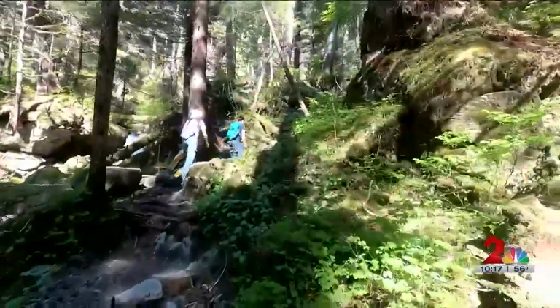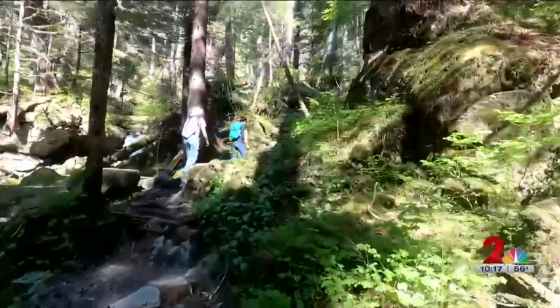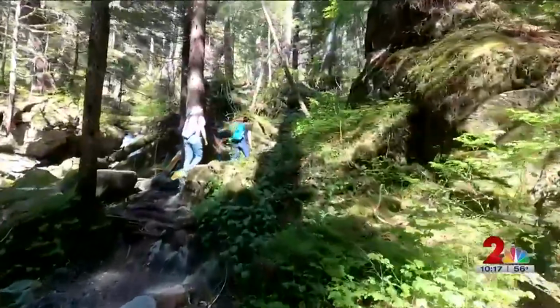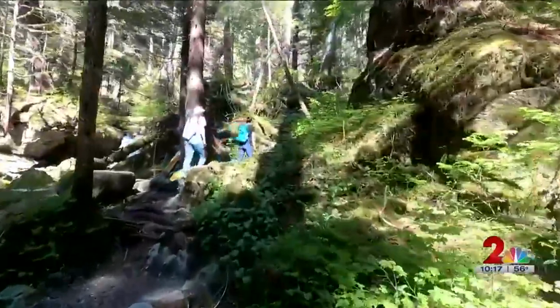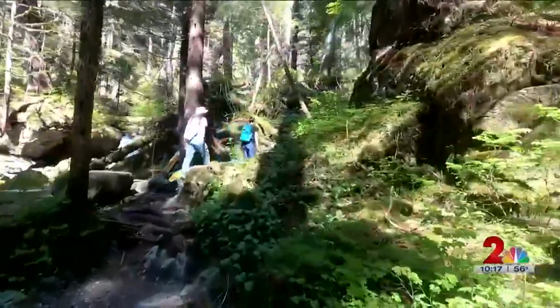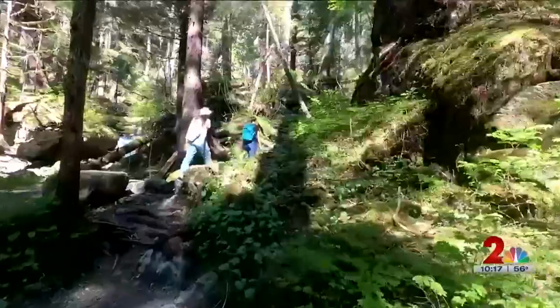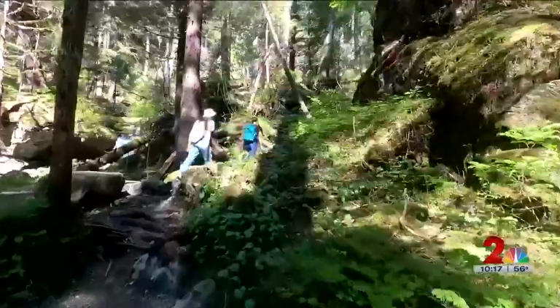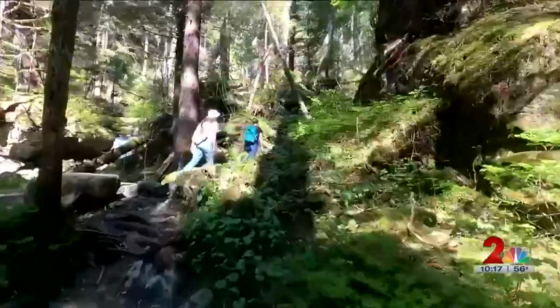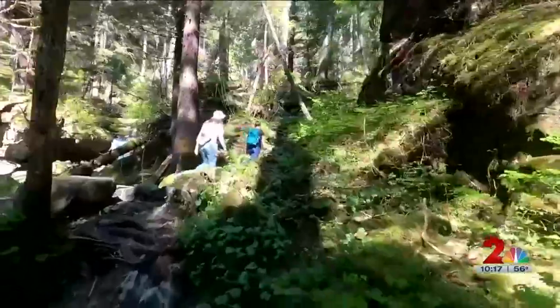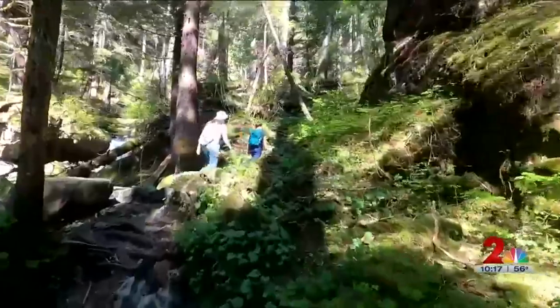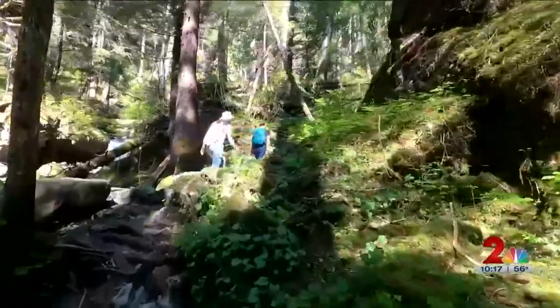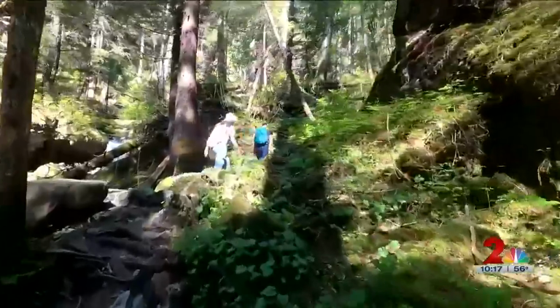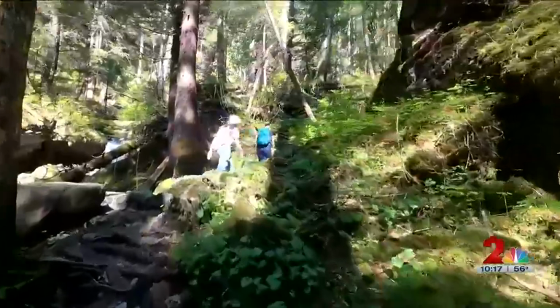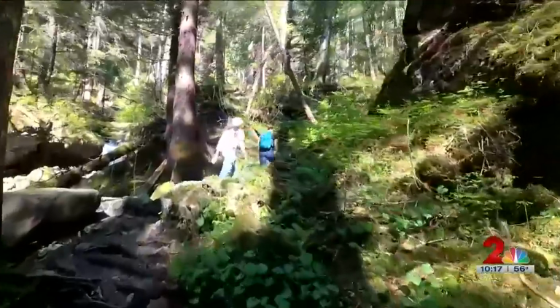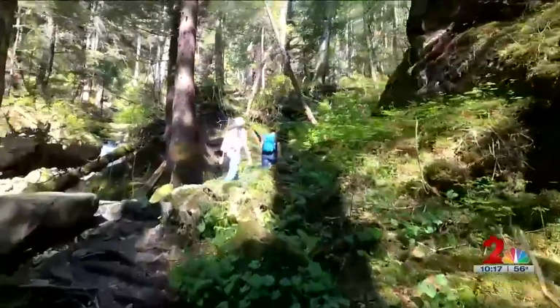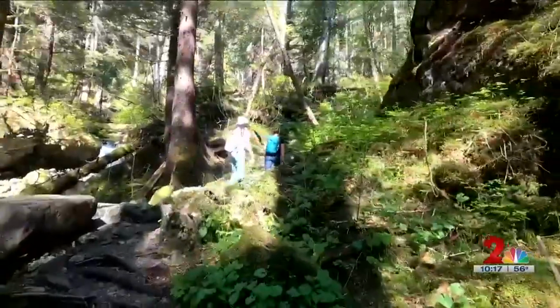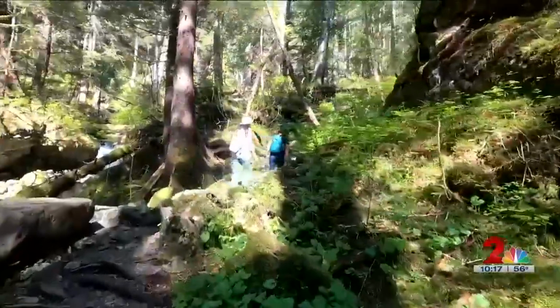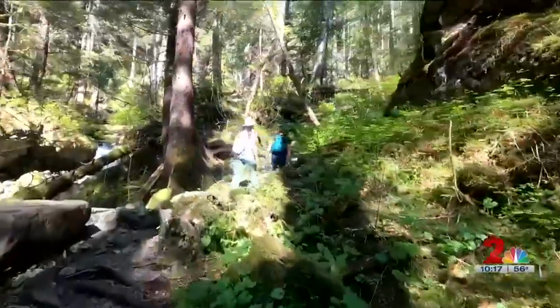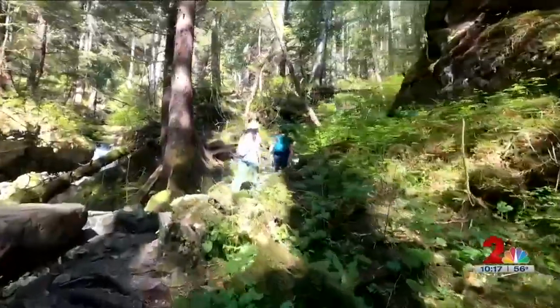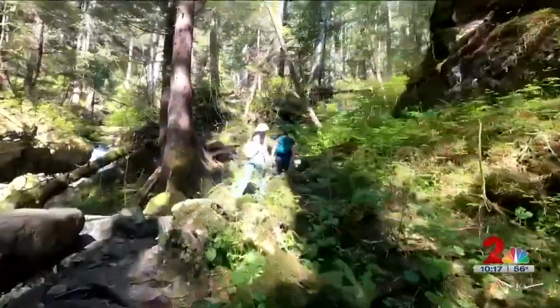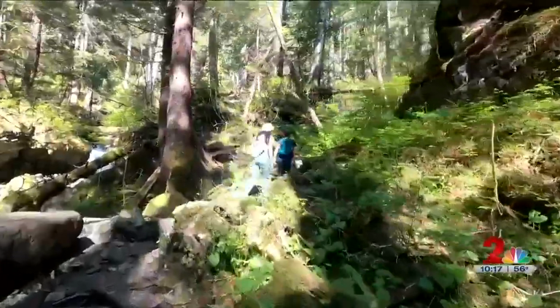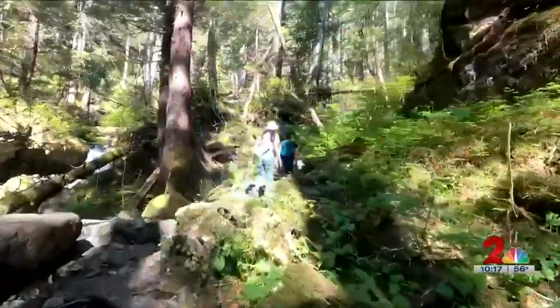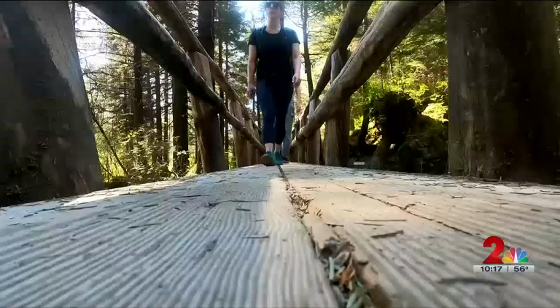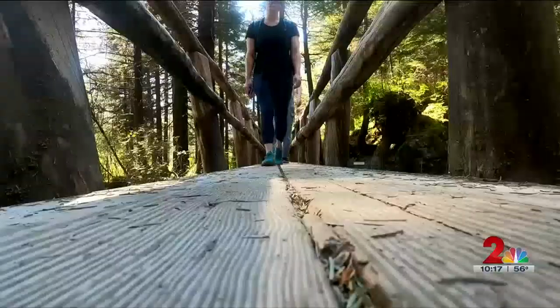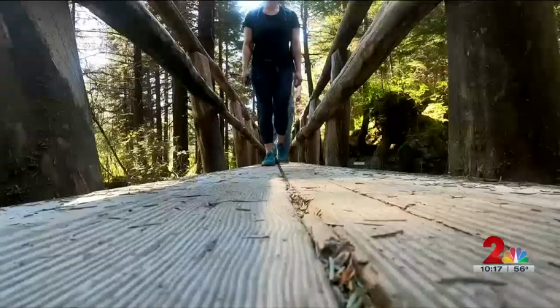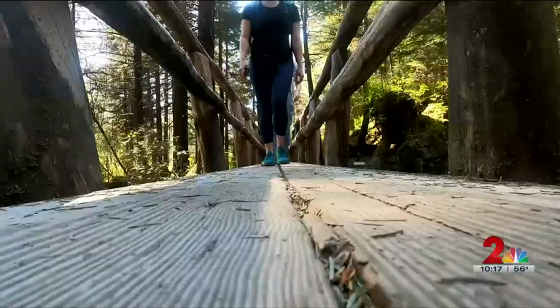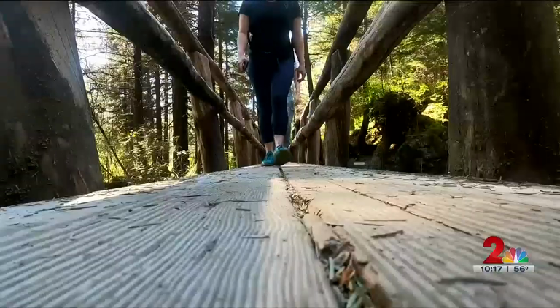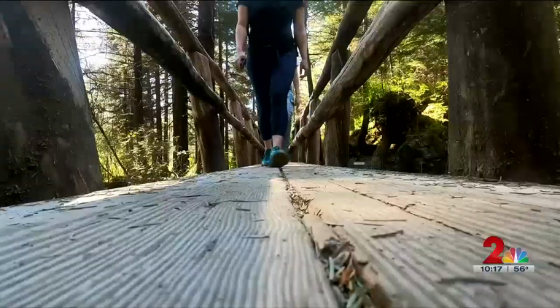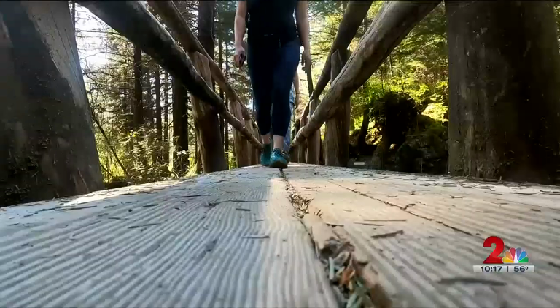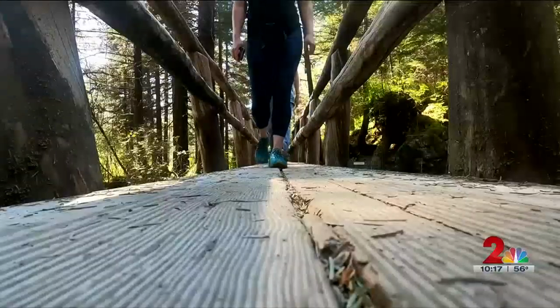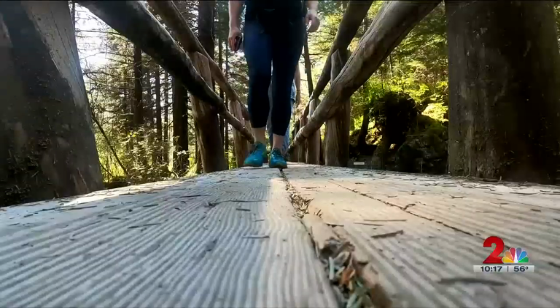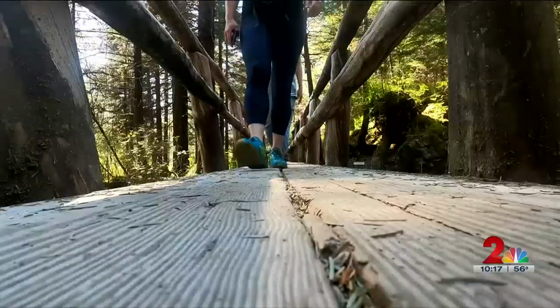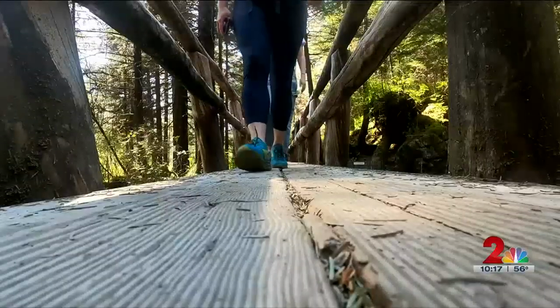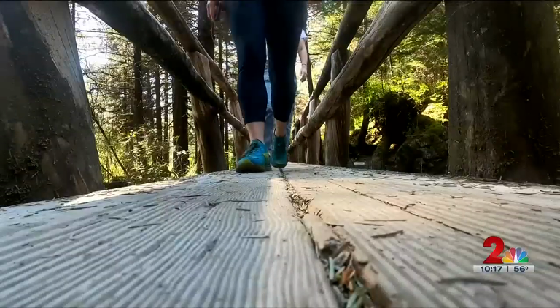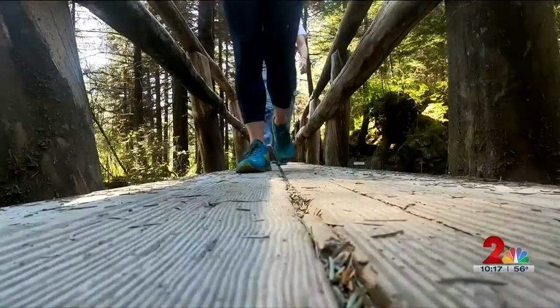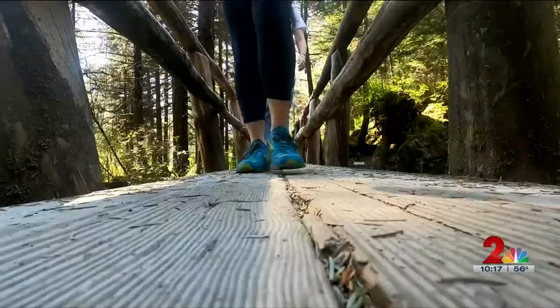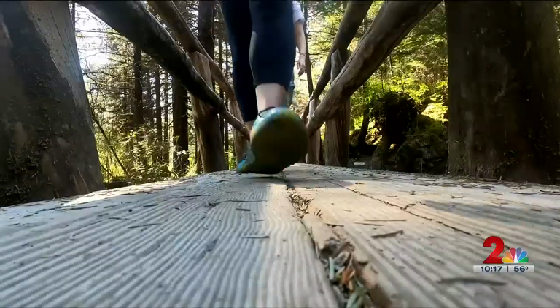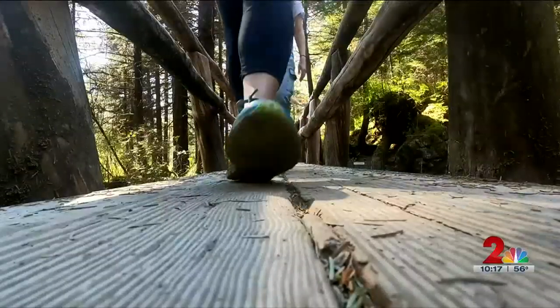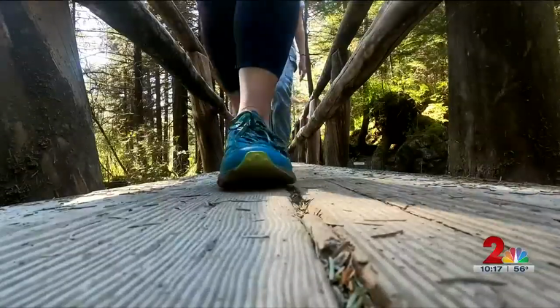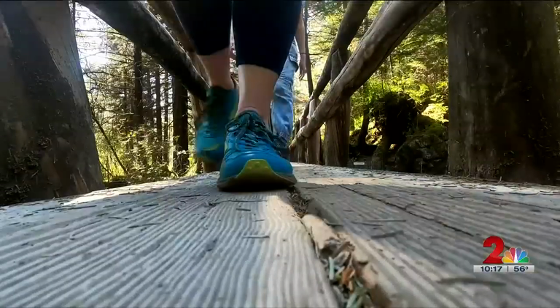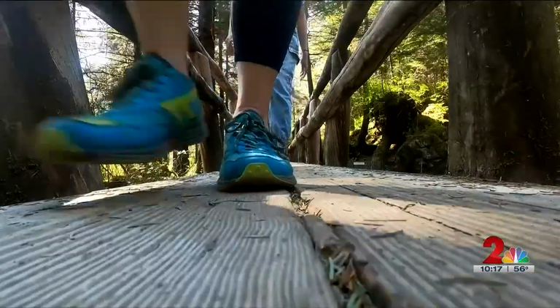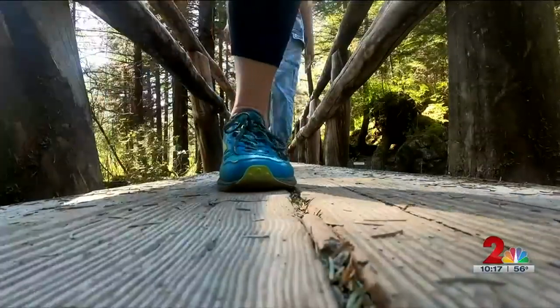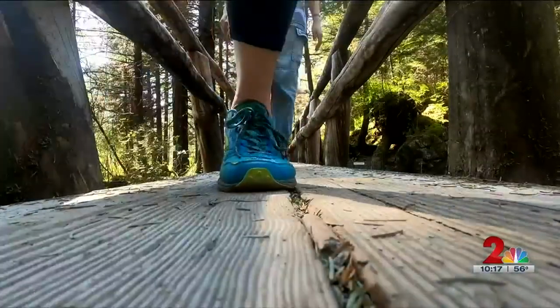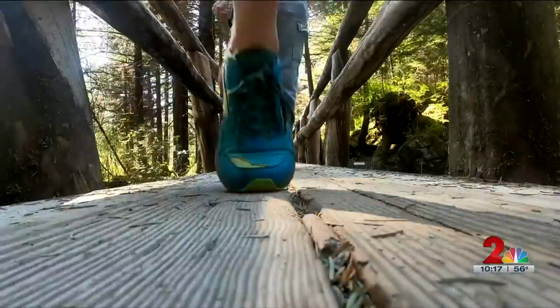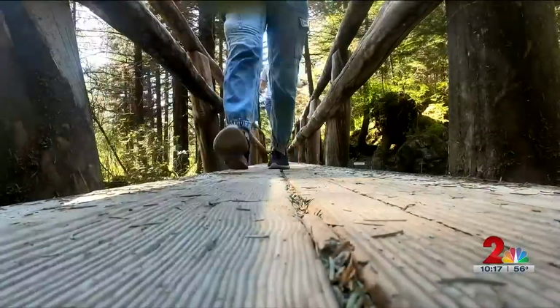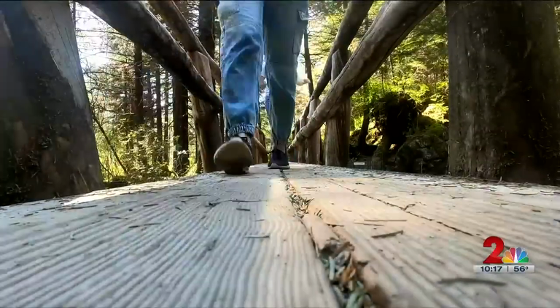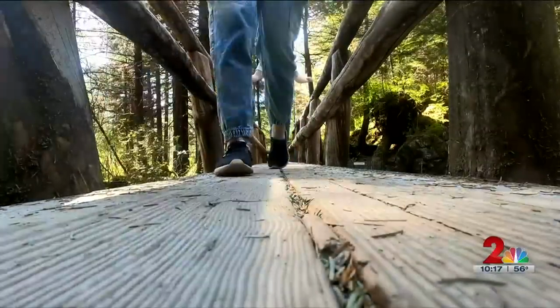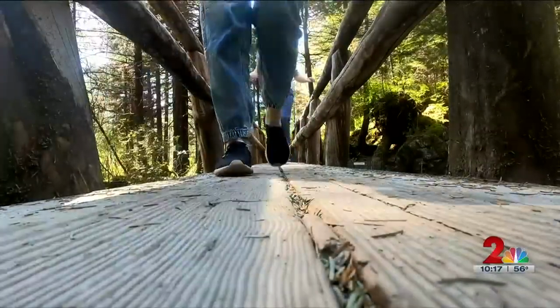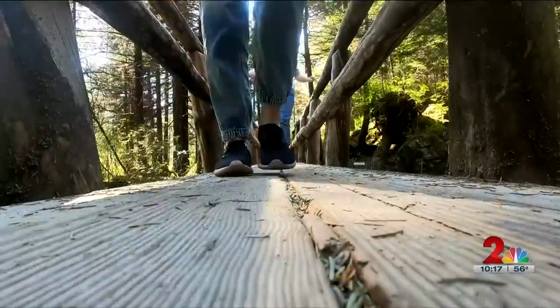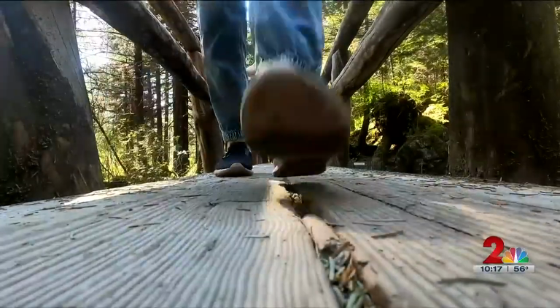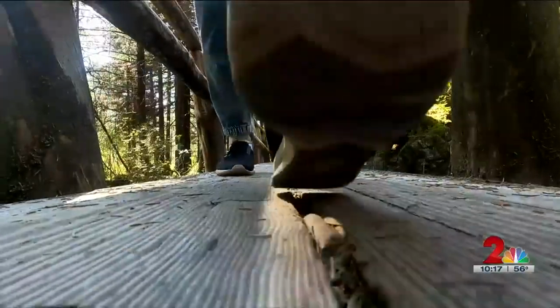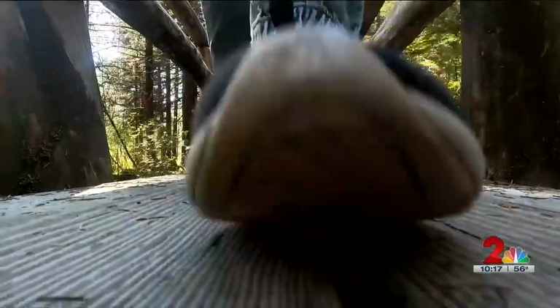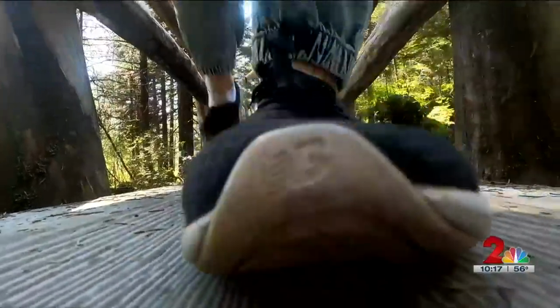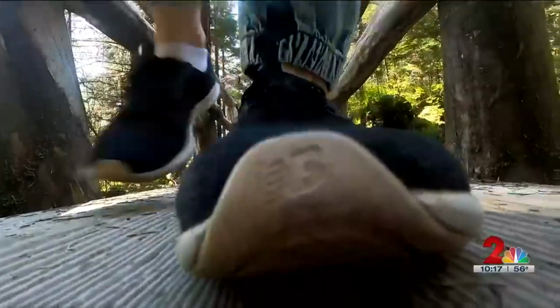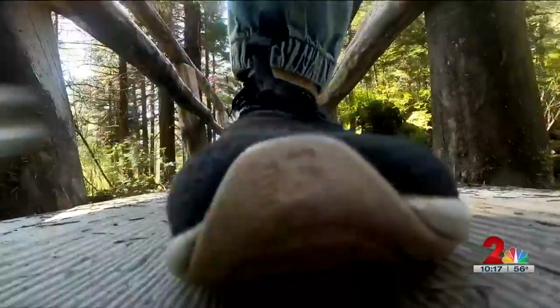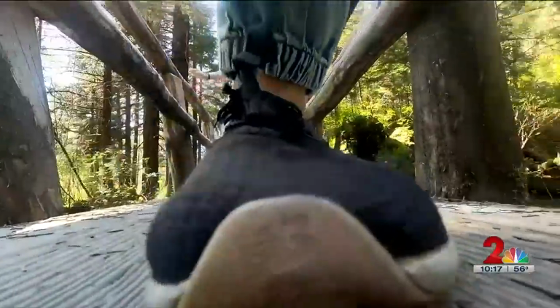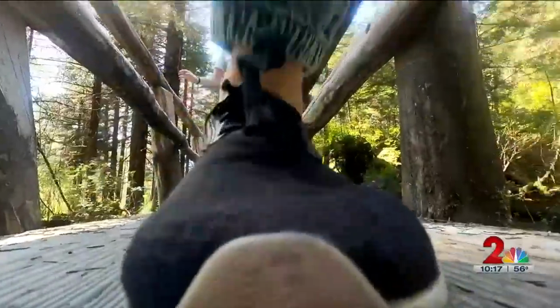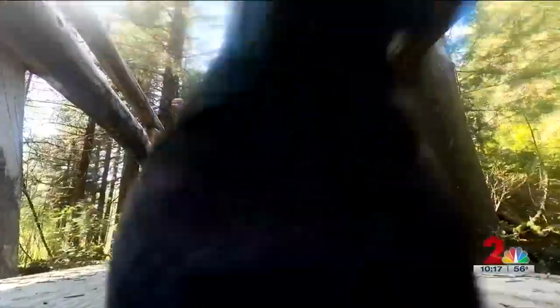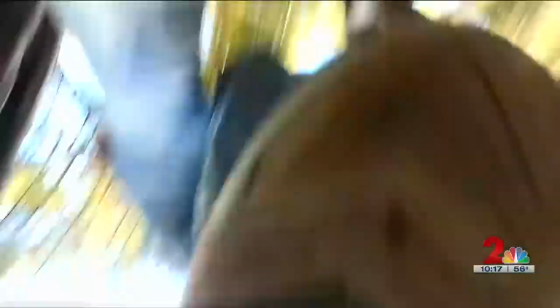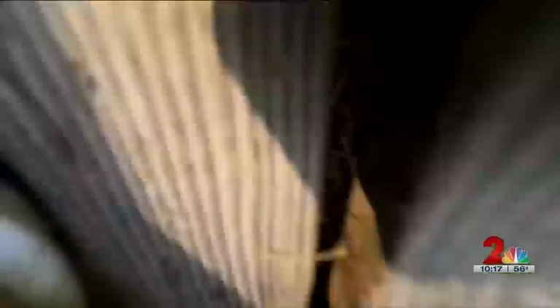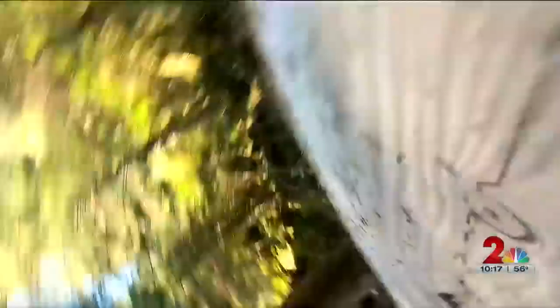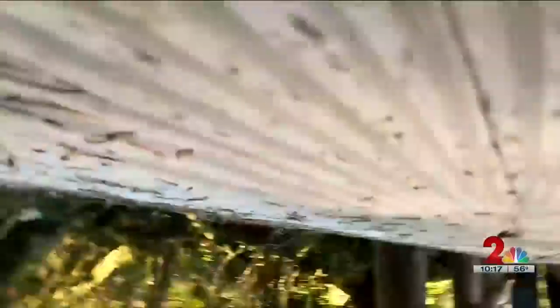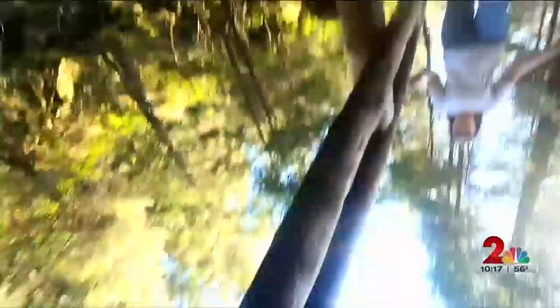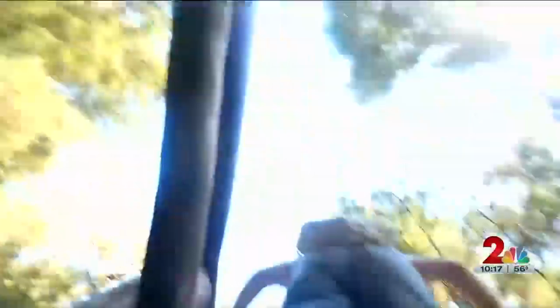Most of the beginning of this hike was uphill. Everything was going smoothly until somebody almost kicked our GoPro into a creek.